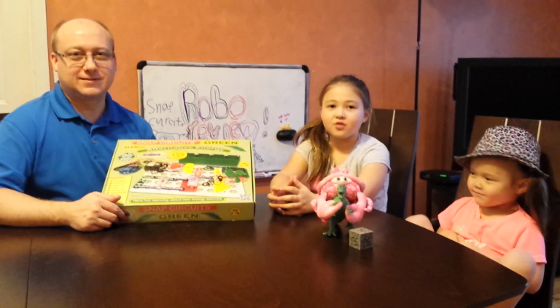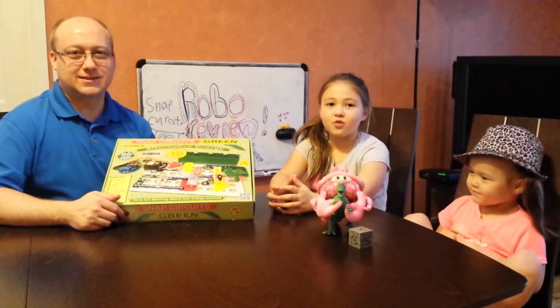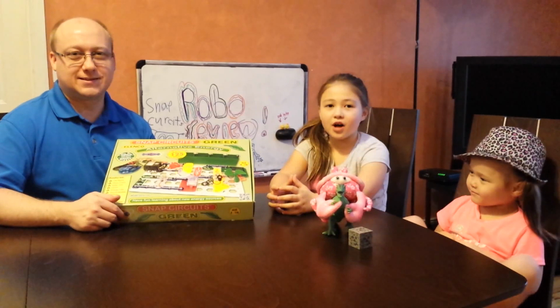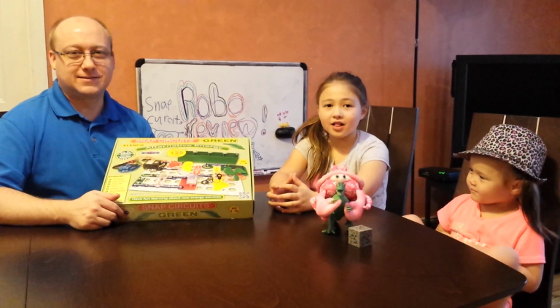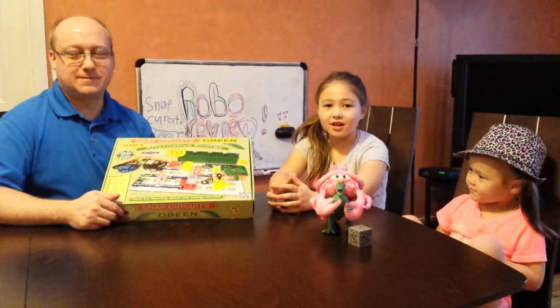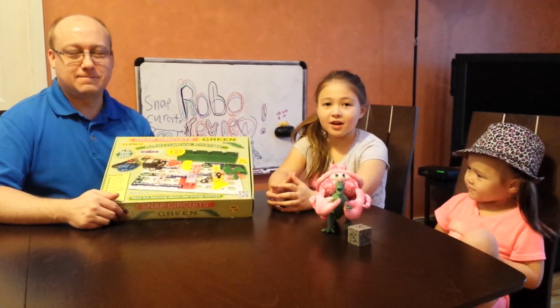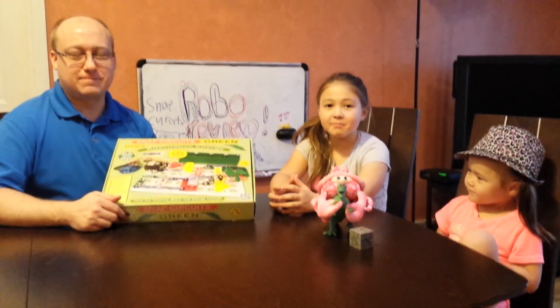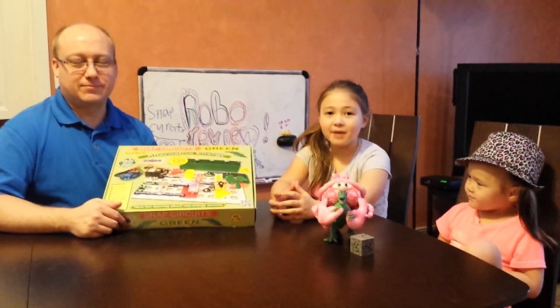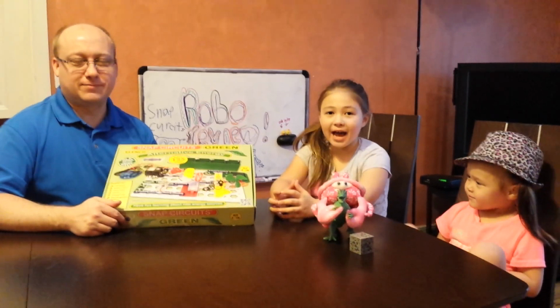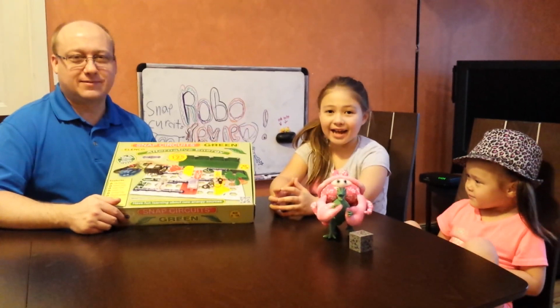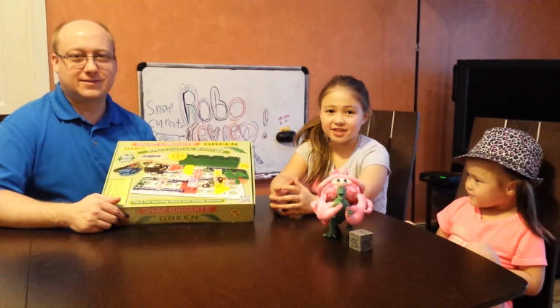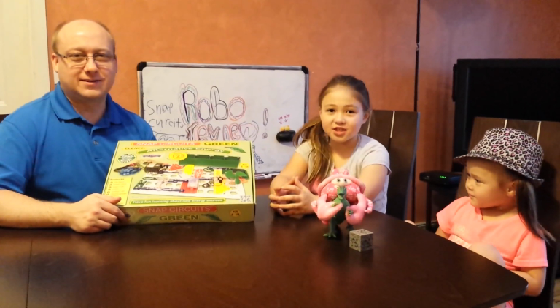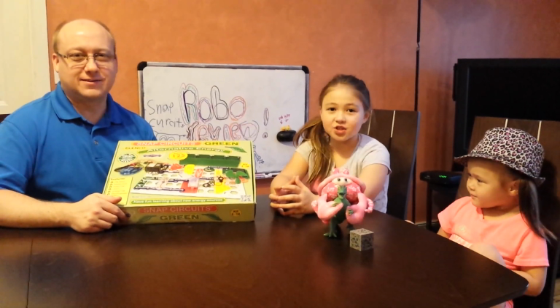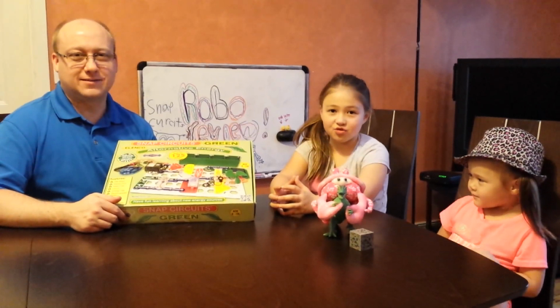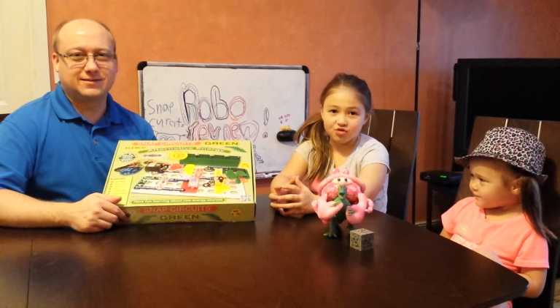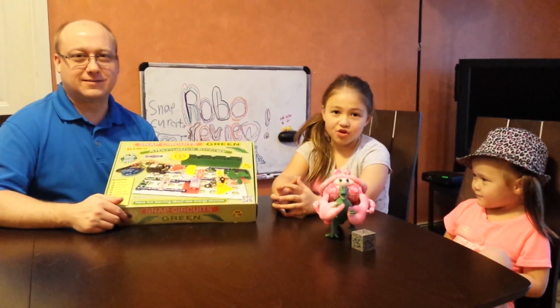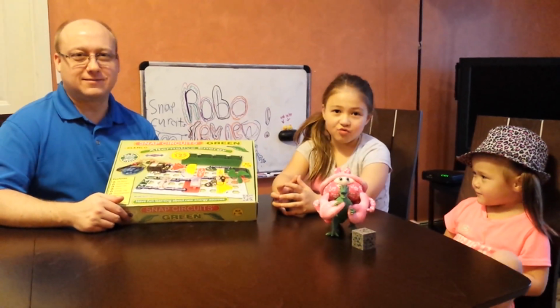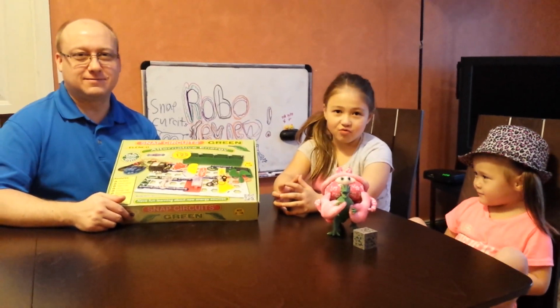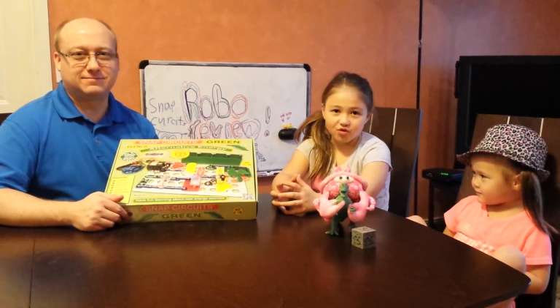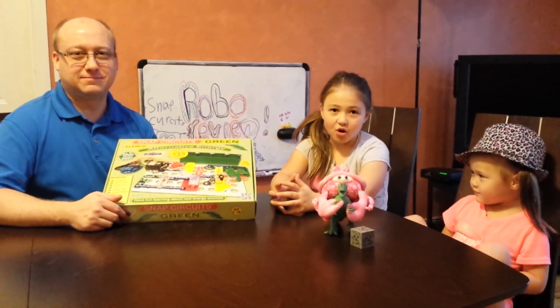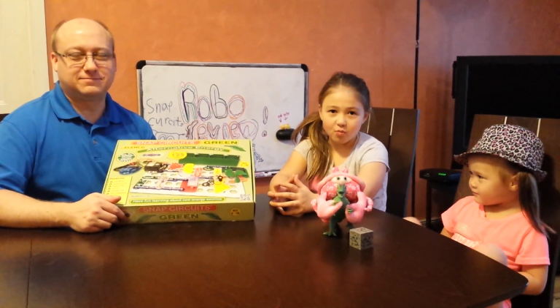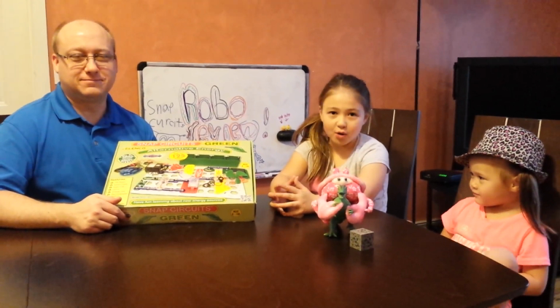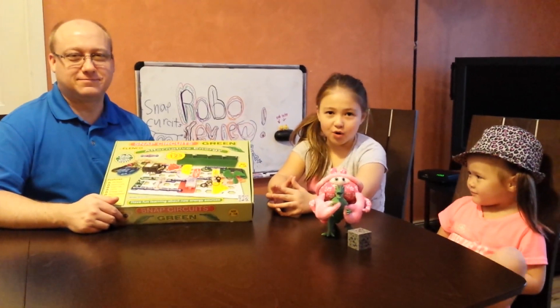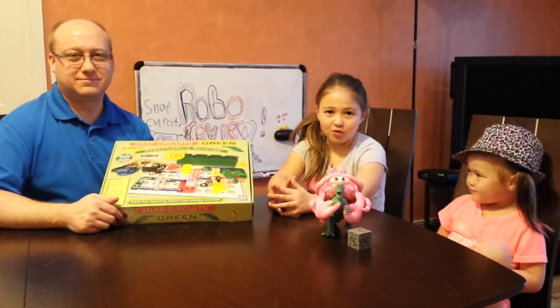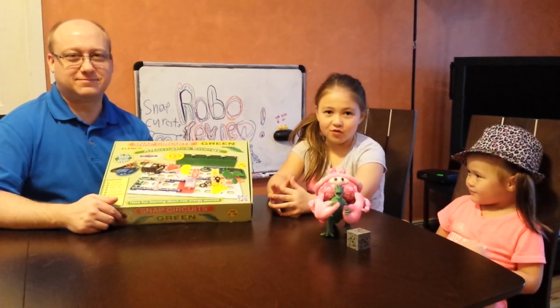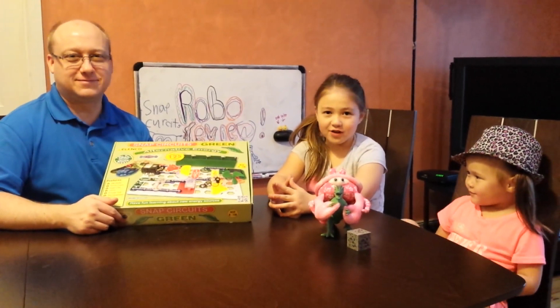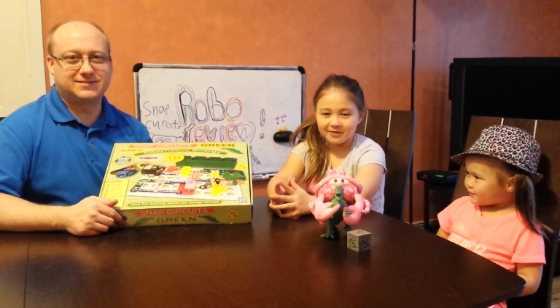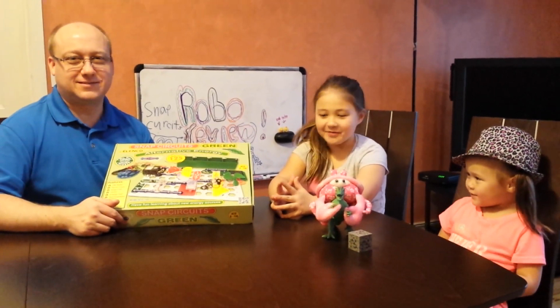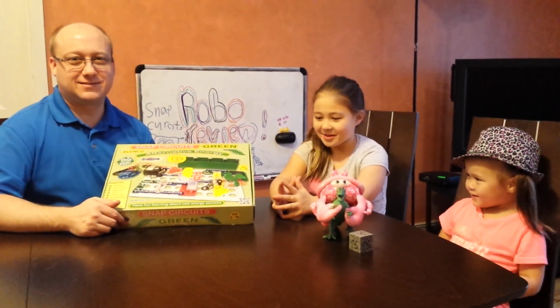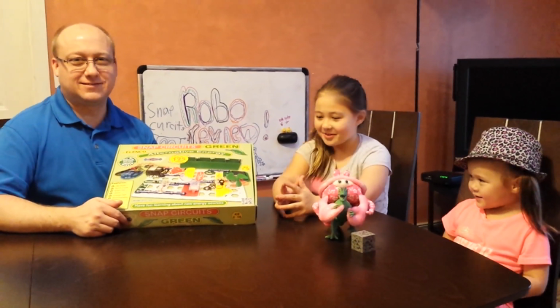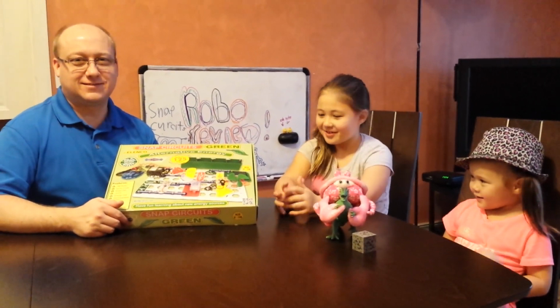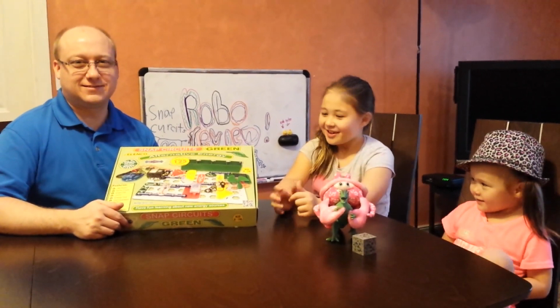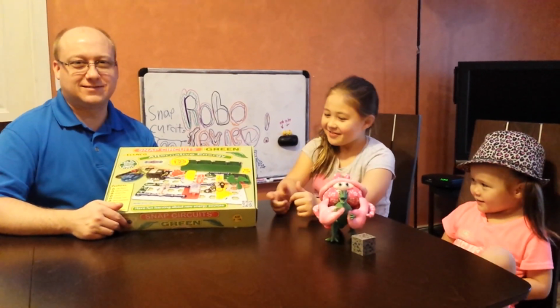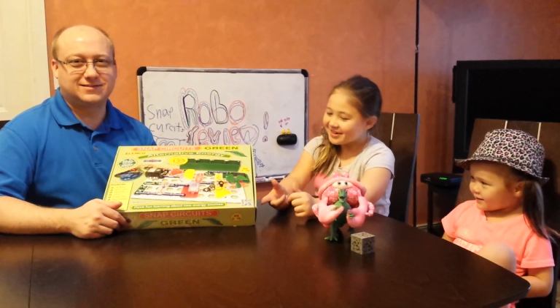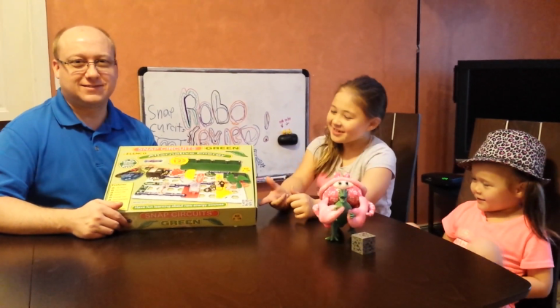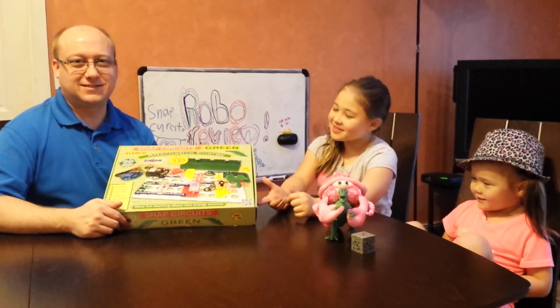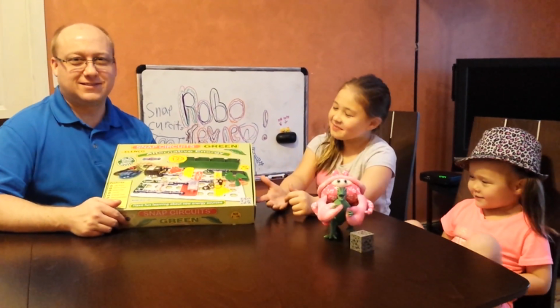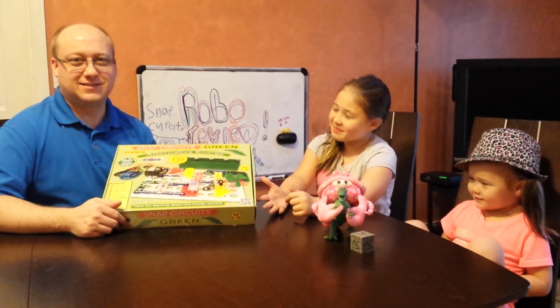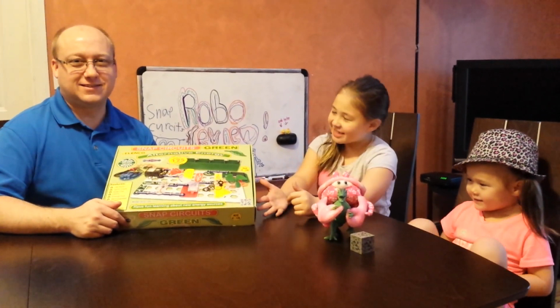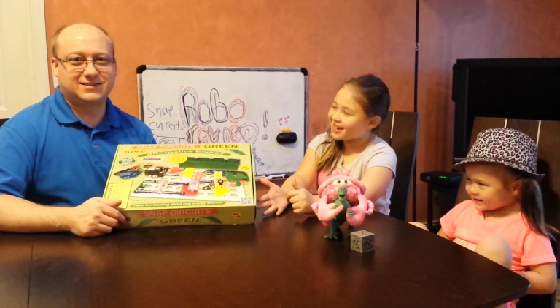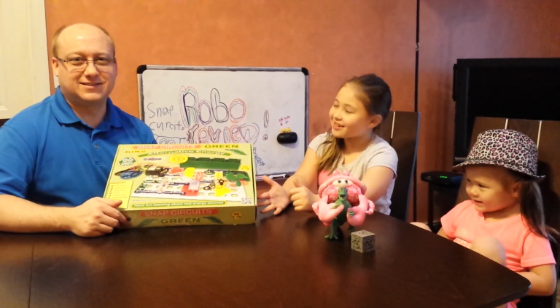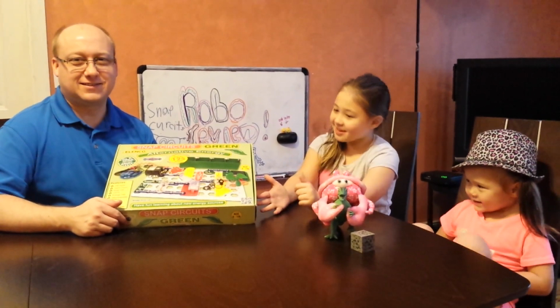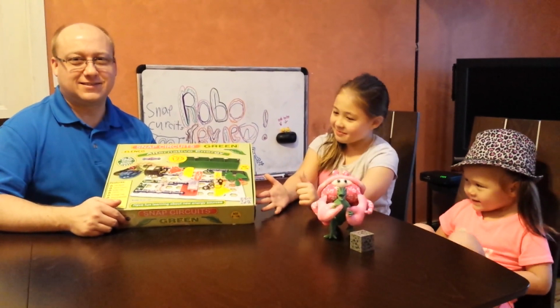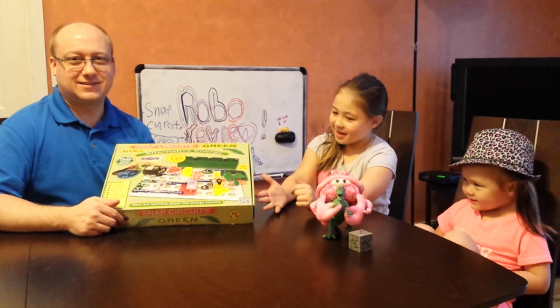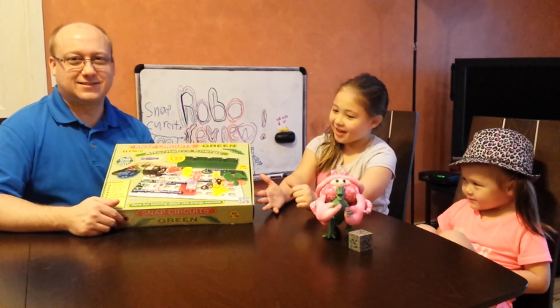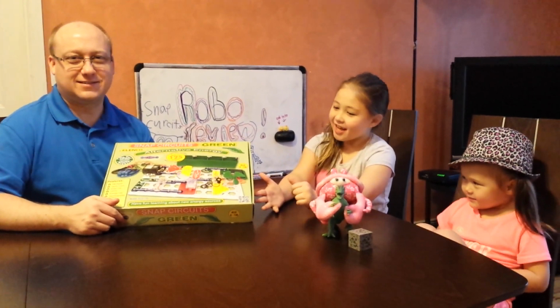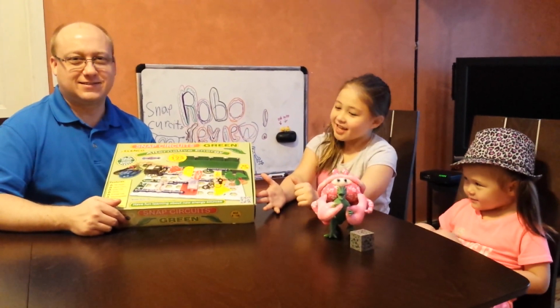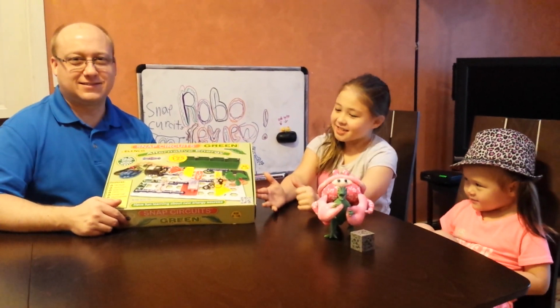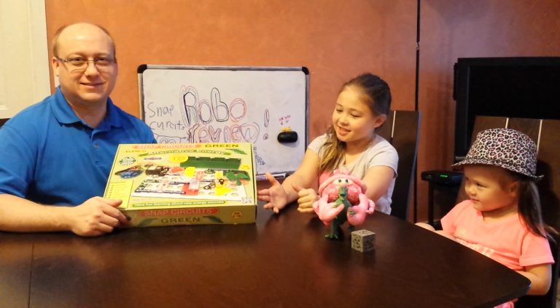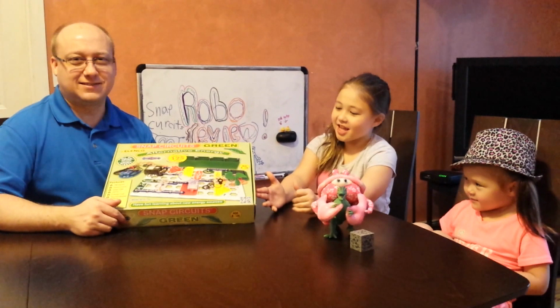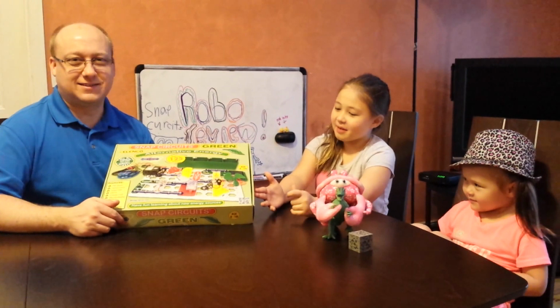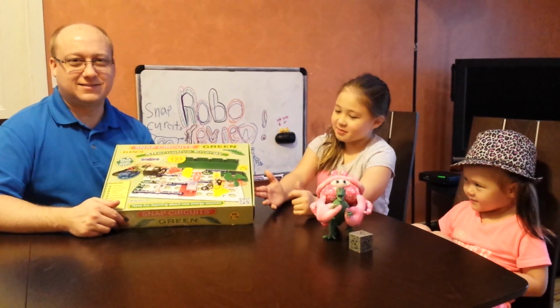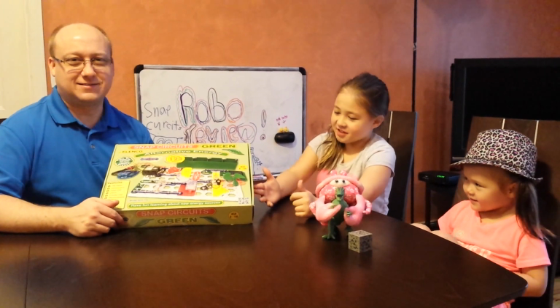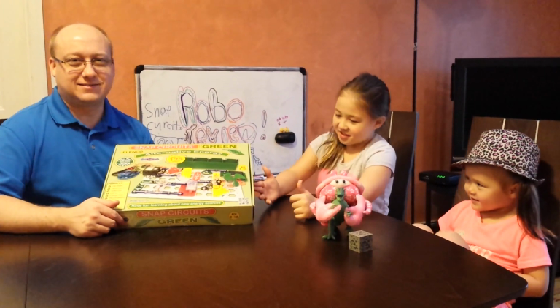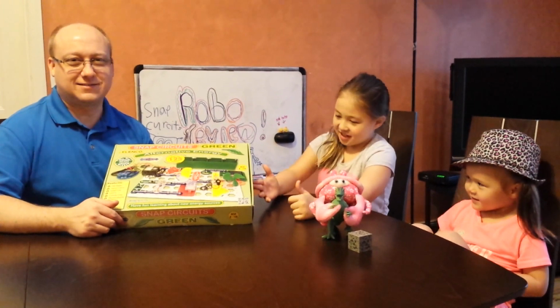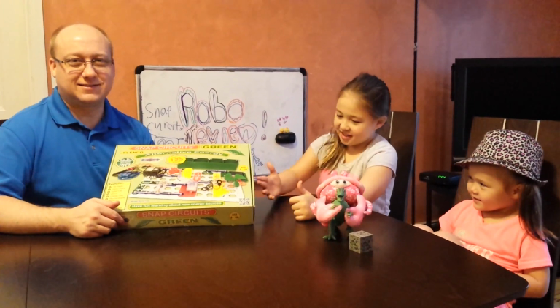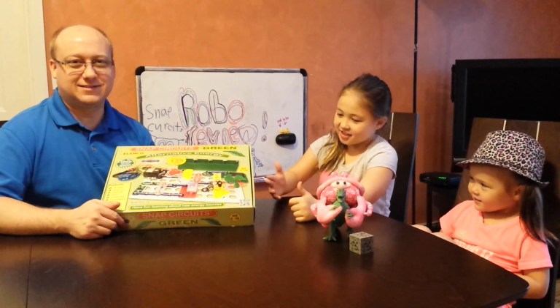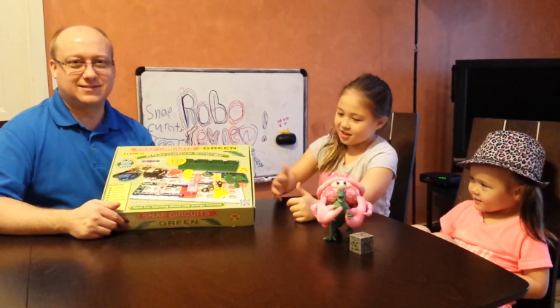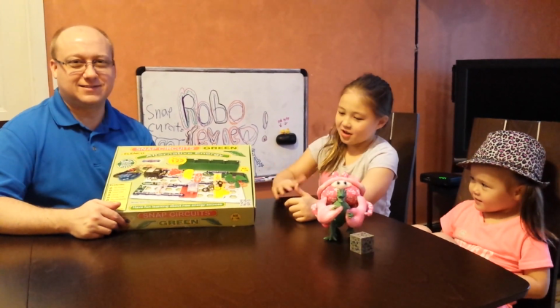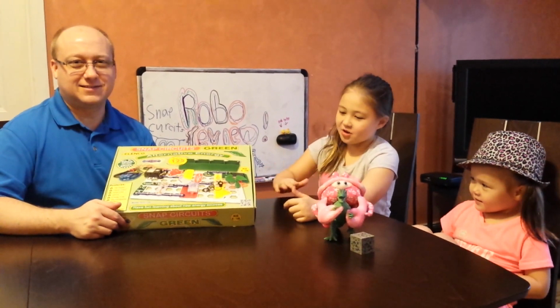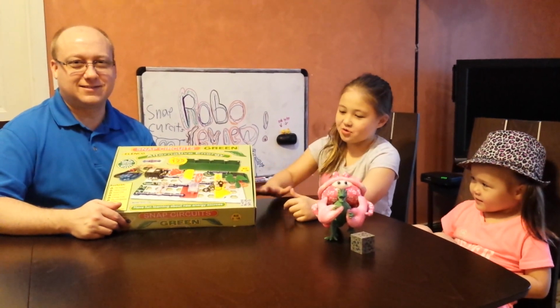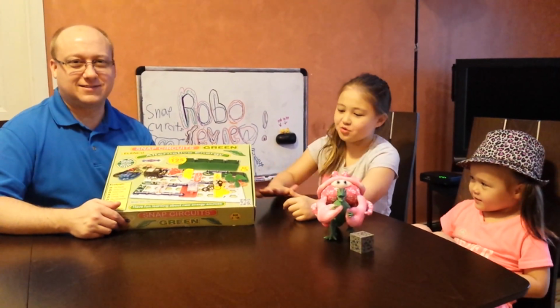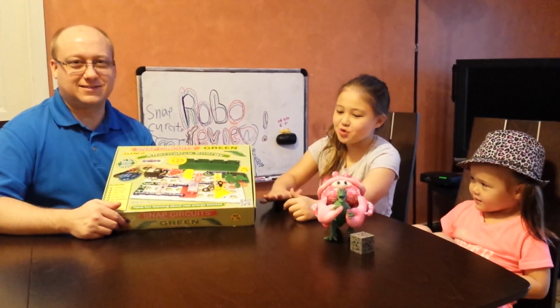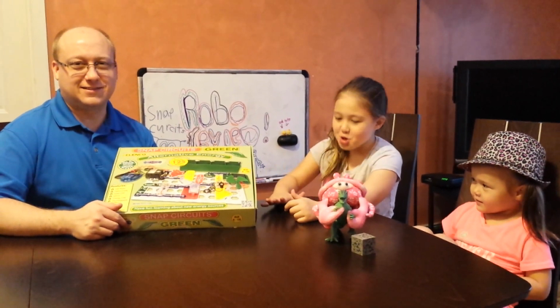Welcome back to Robo-Review. We're going to be talking about Snap Circuits Green.